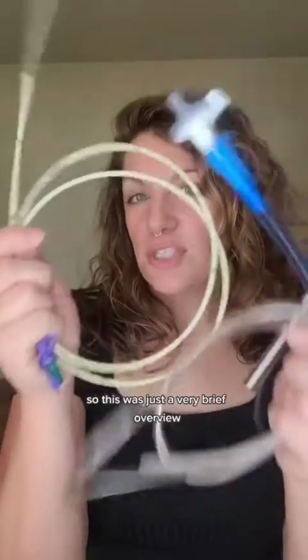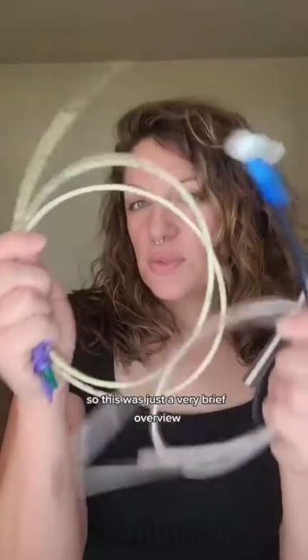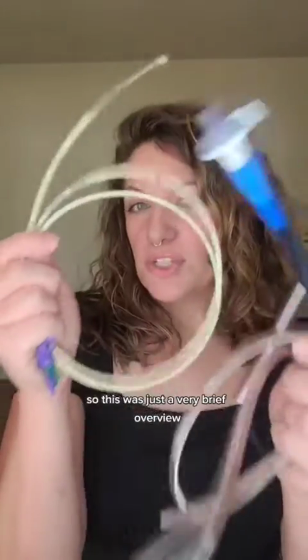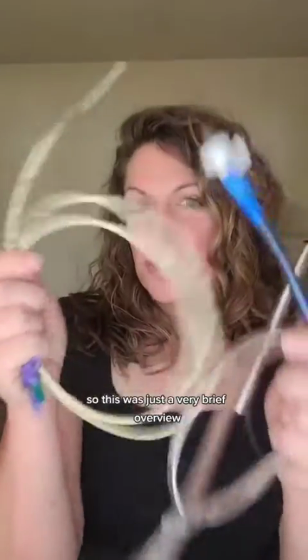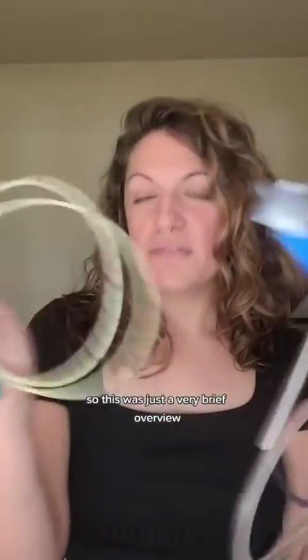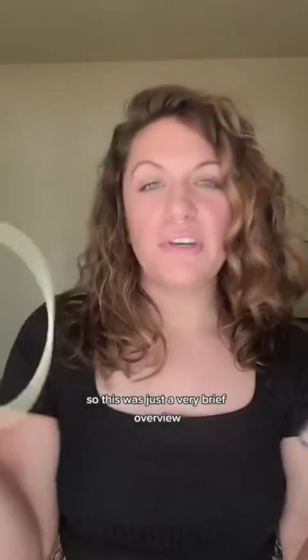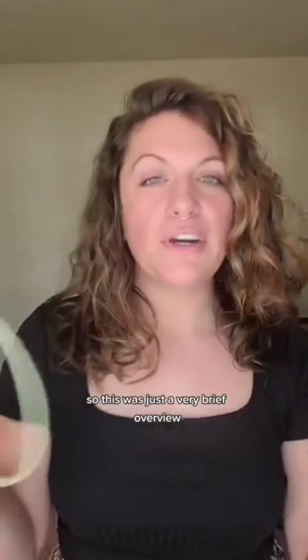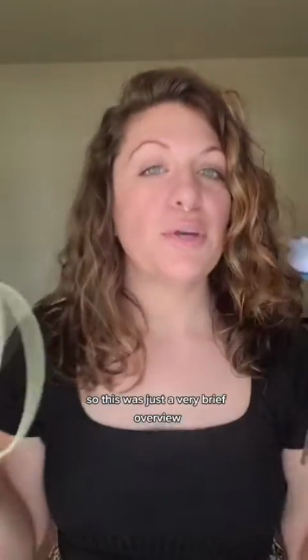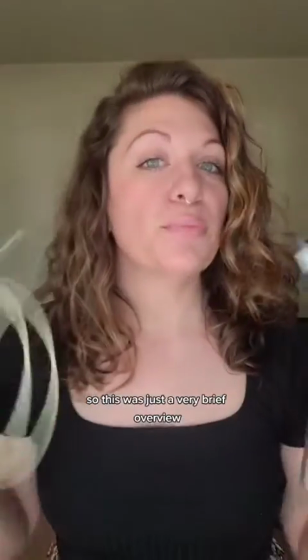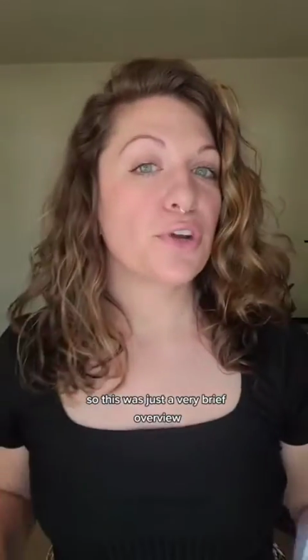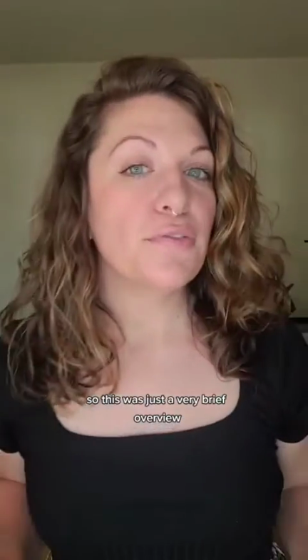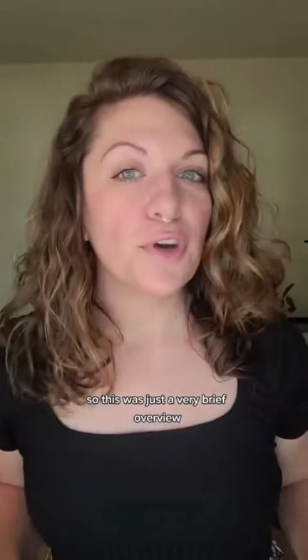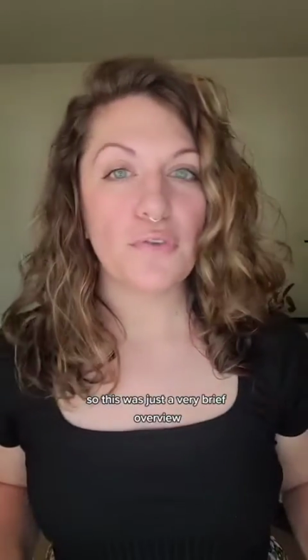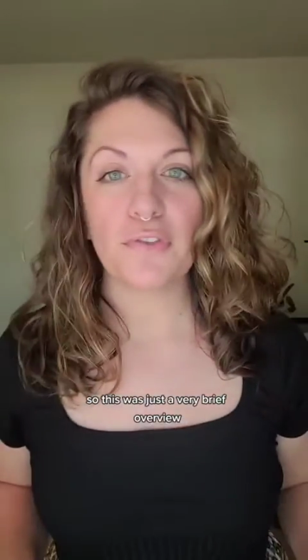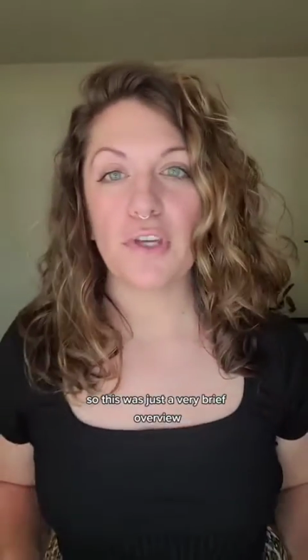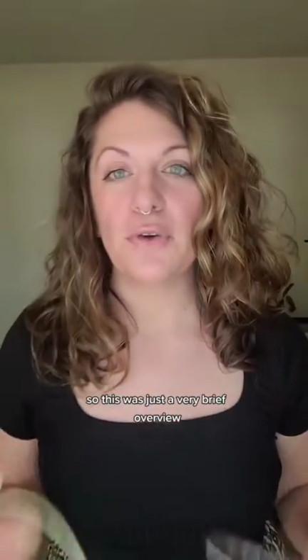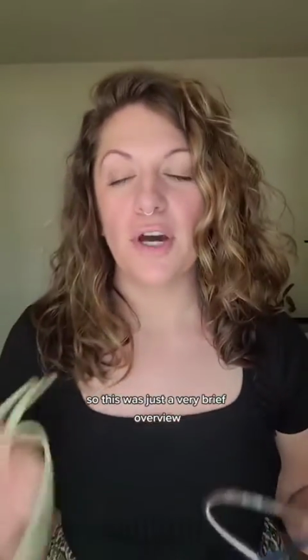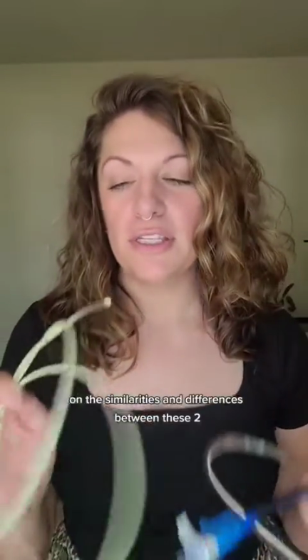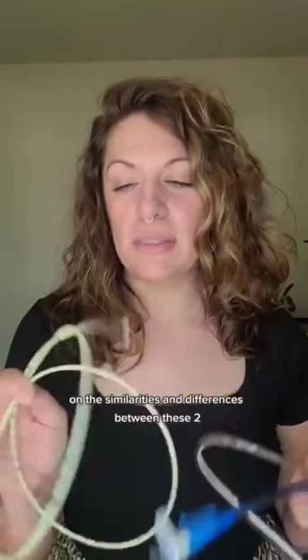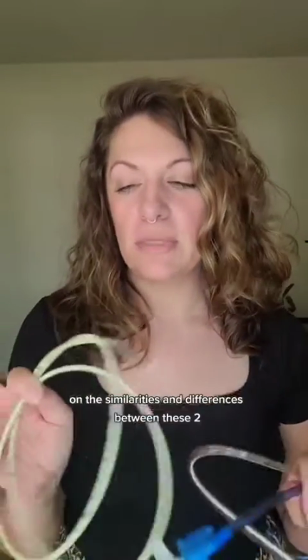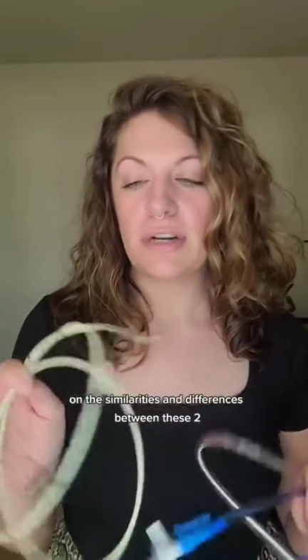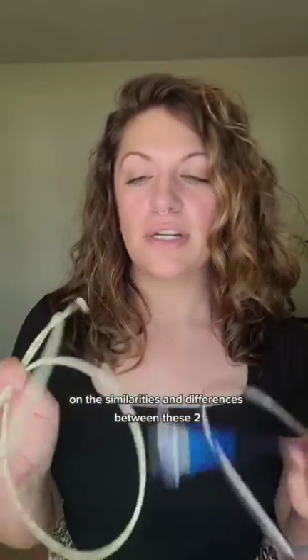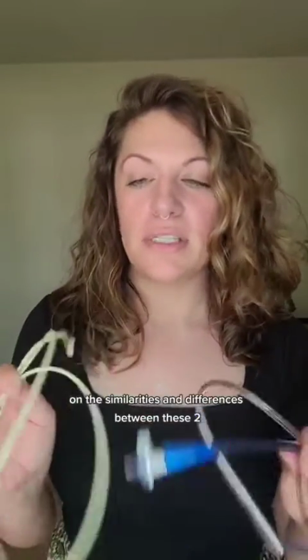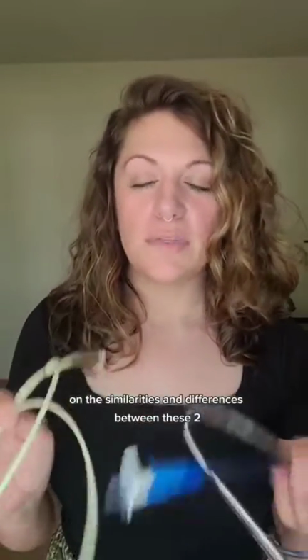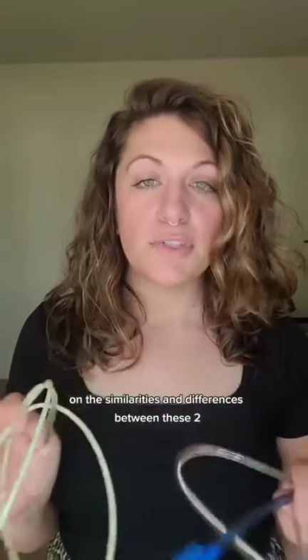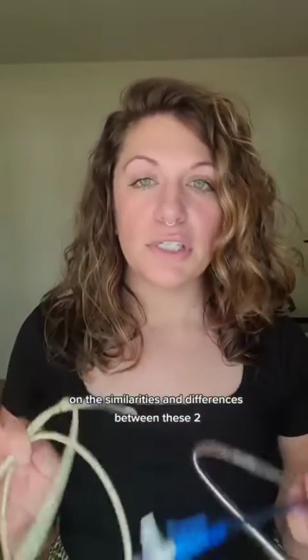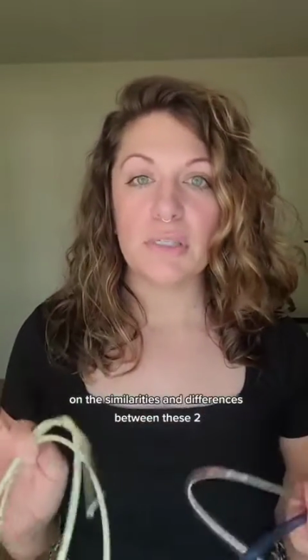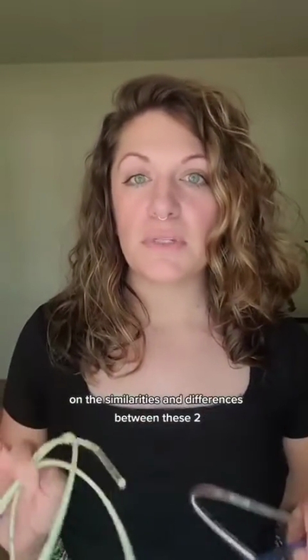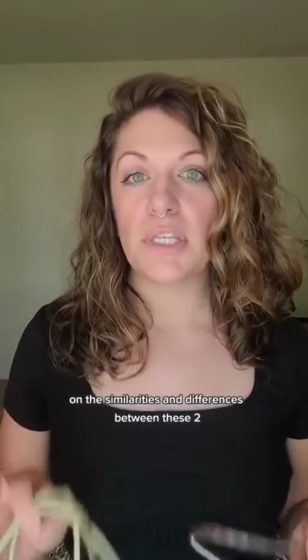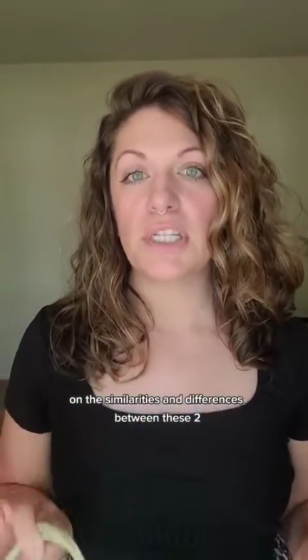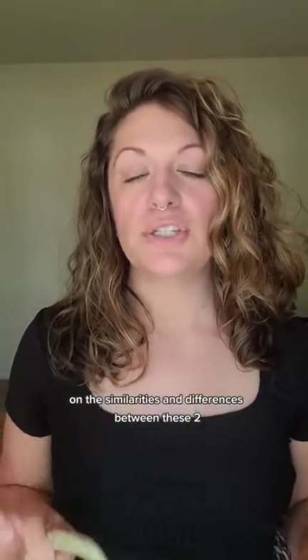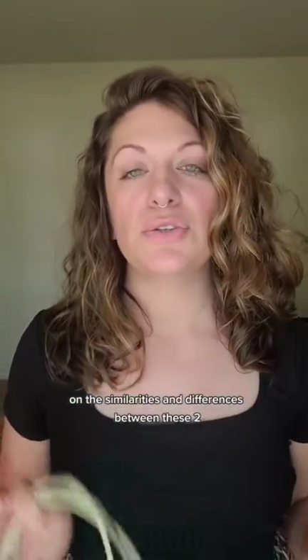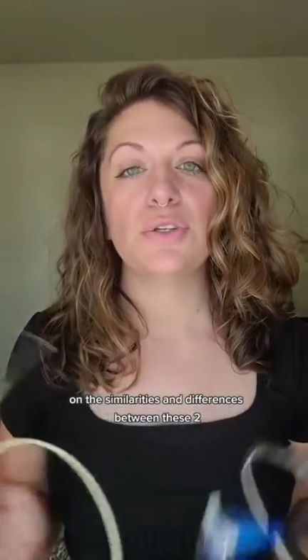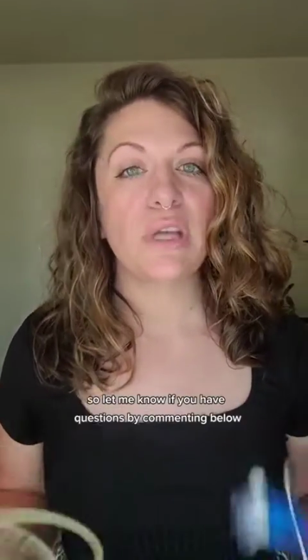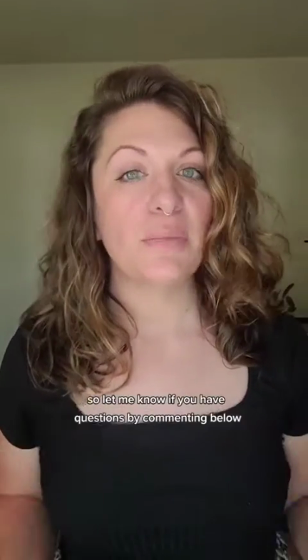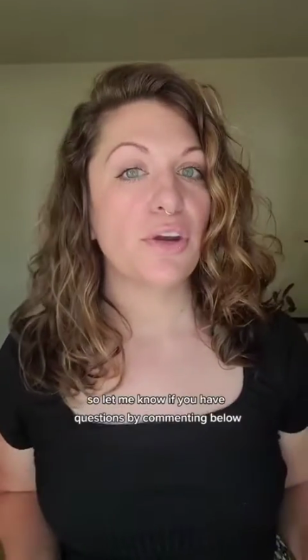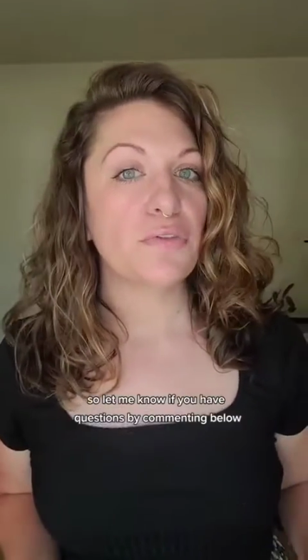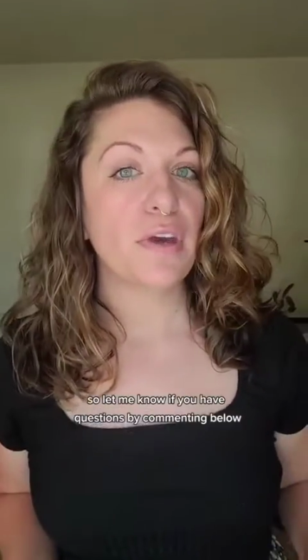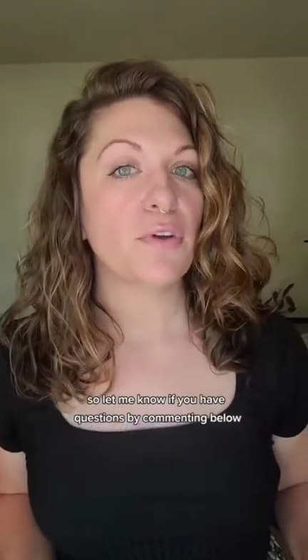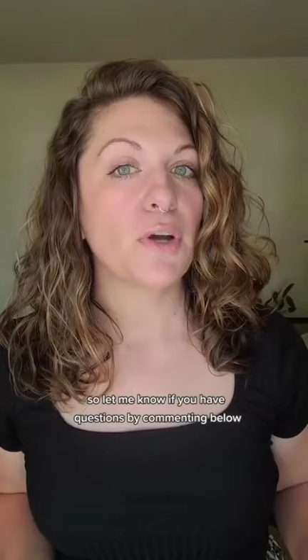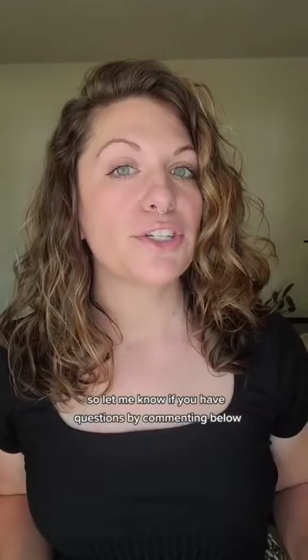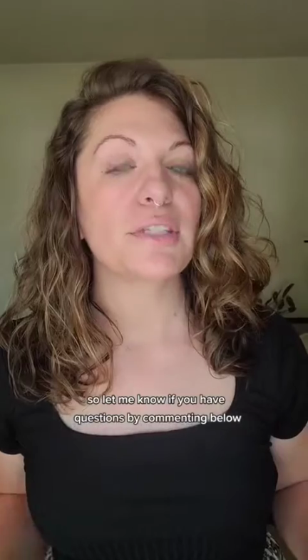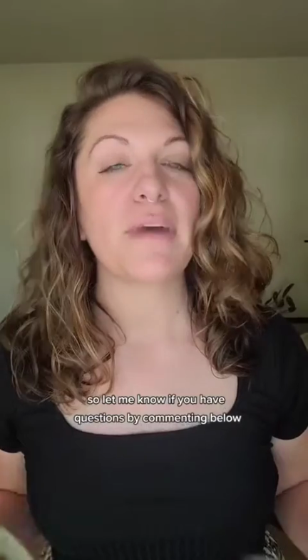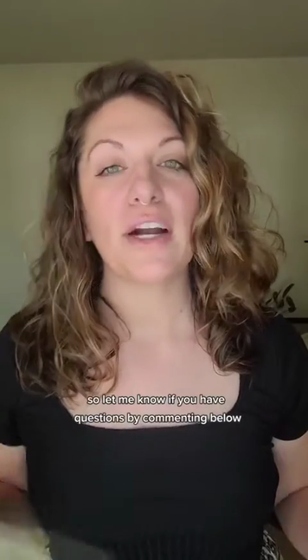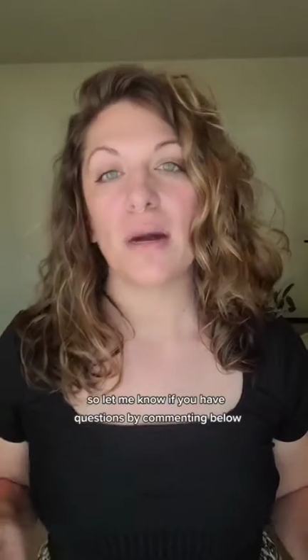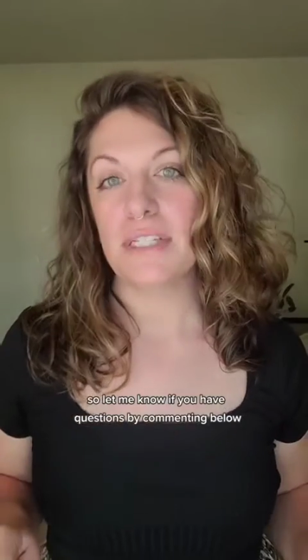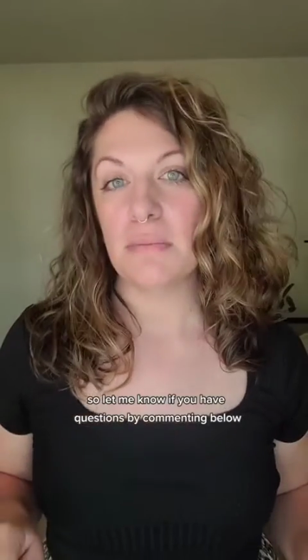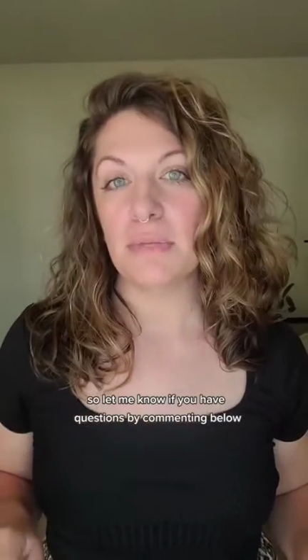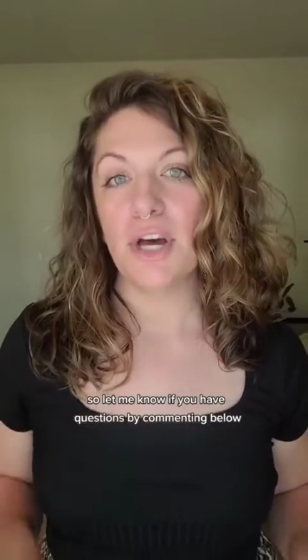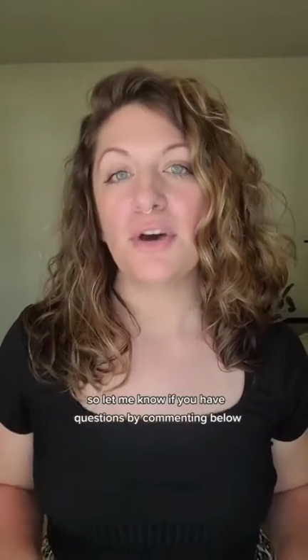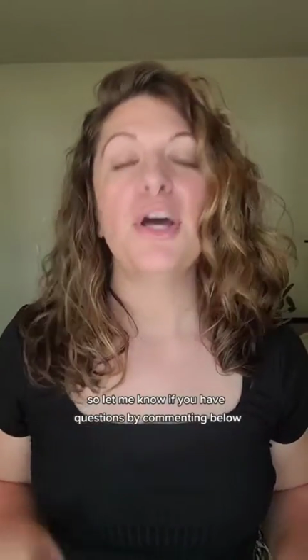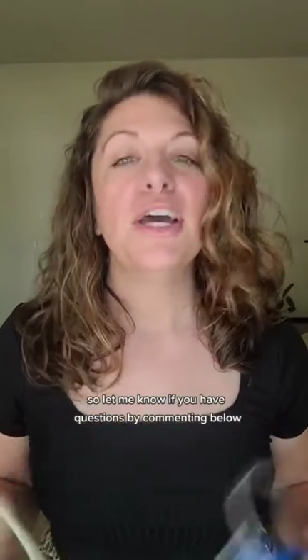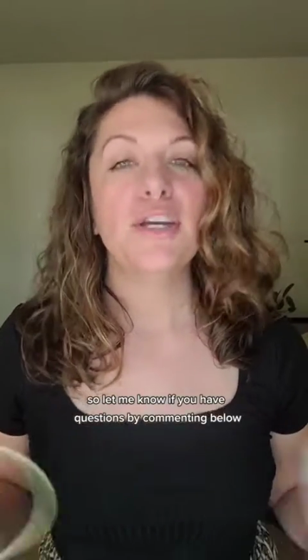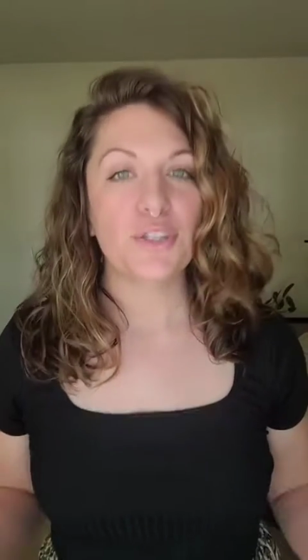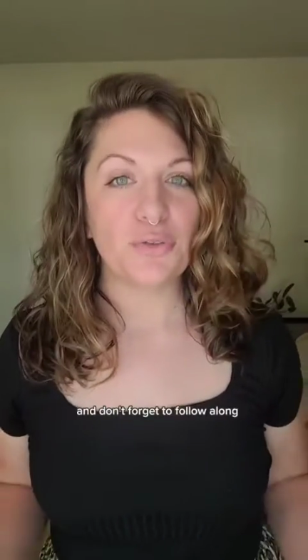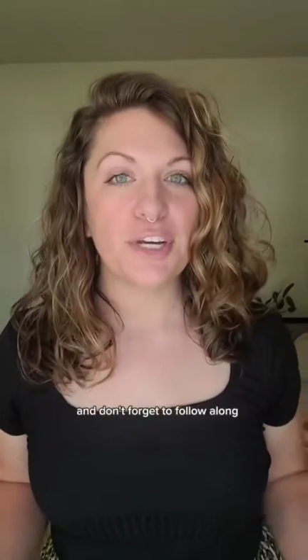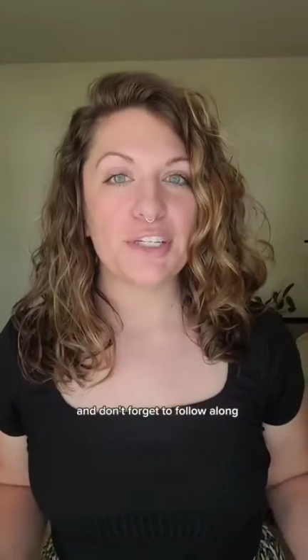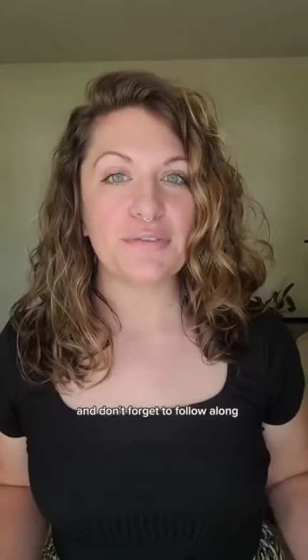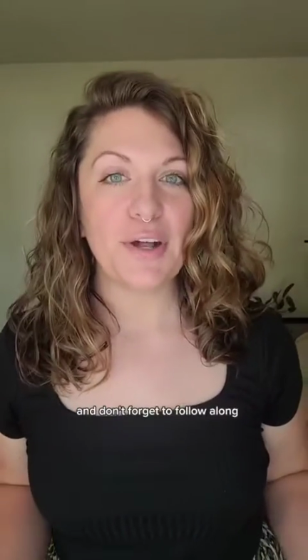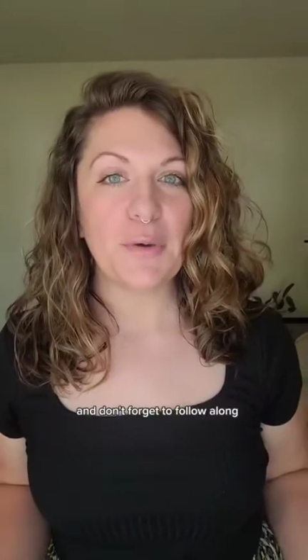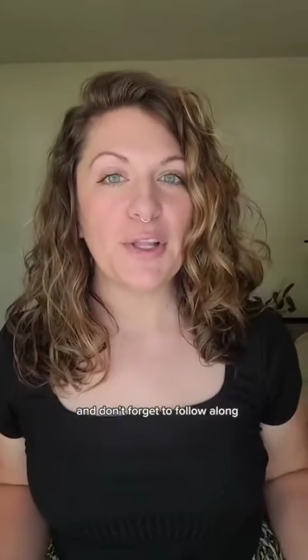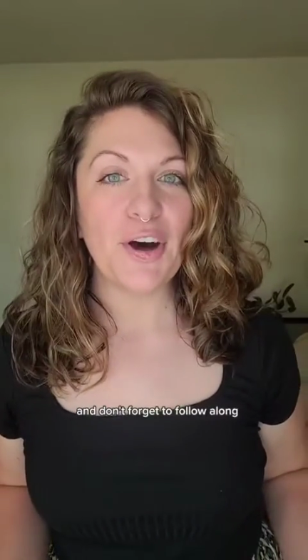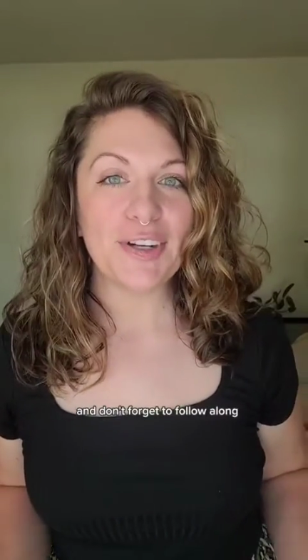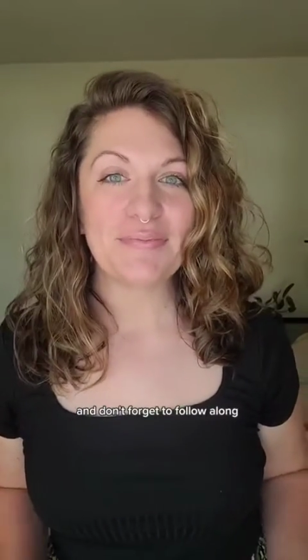So this was just a very brief overview on the similarities and differences between these two tubes. Let me know if you have questions by commenting below, and don't forget to follow along.